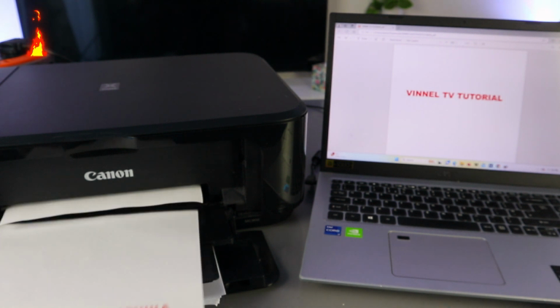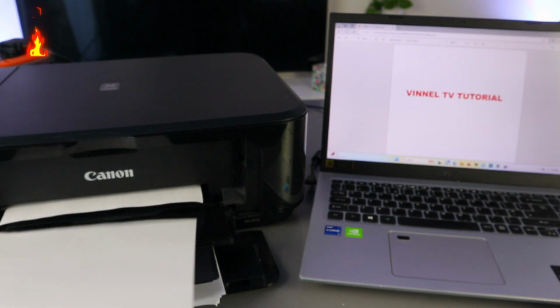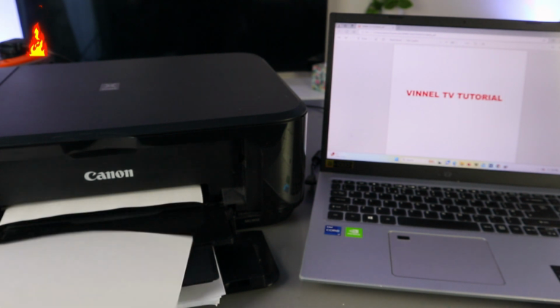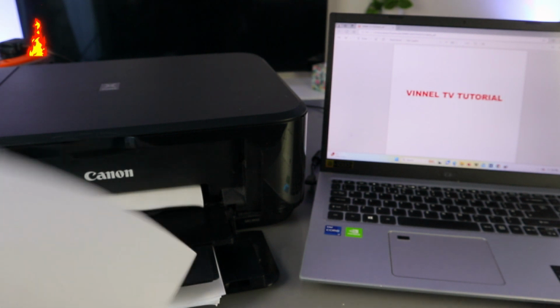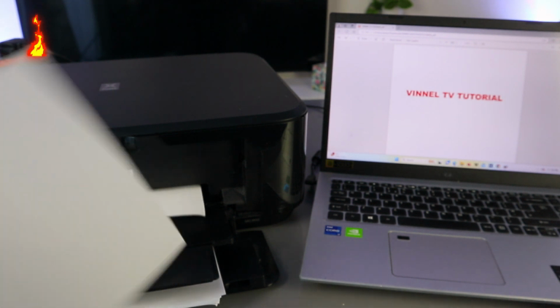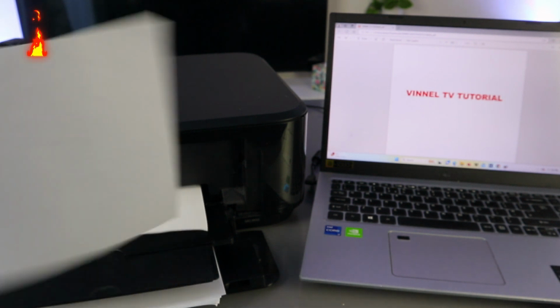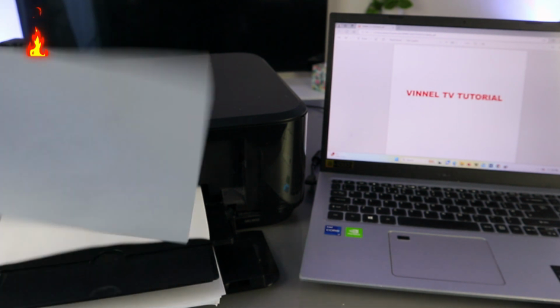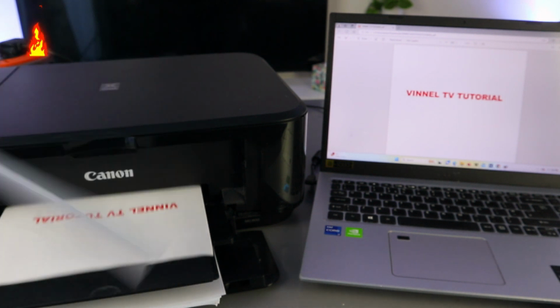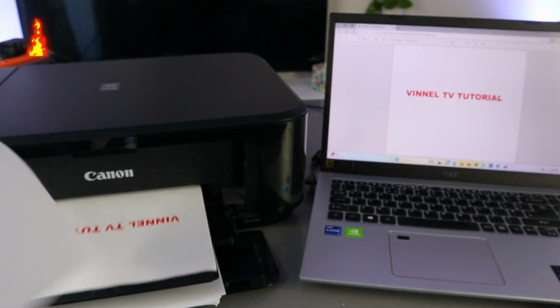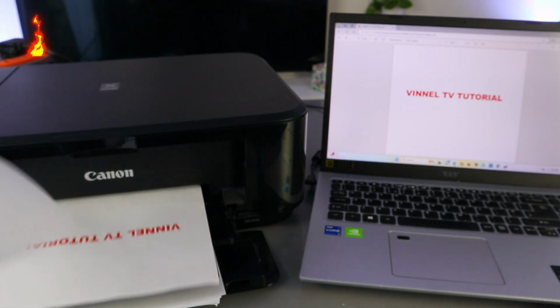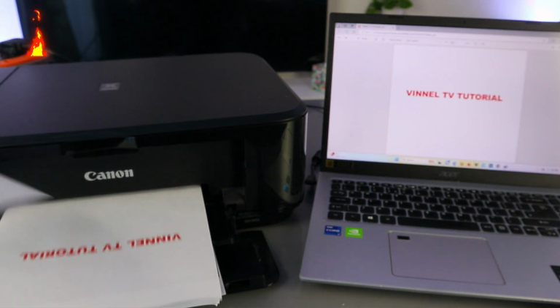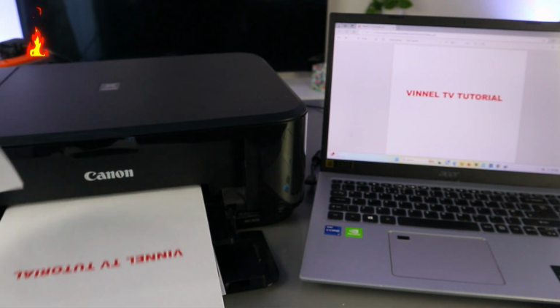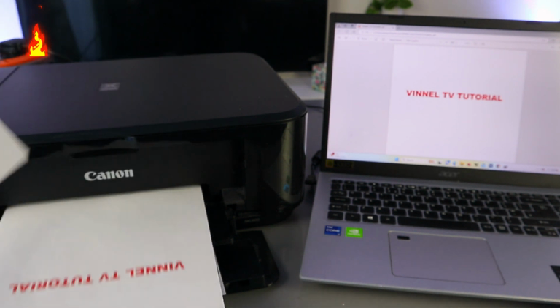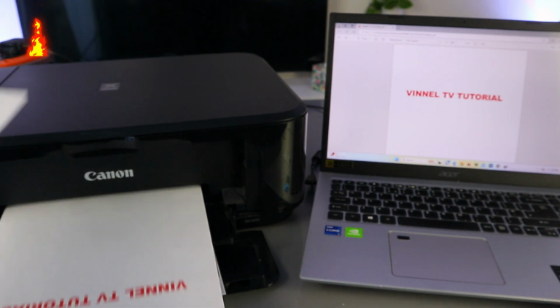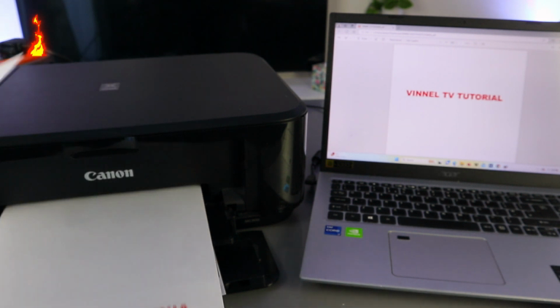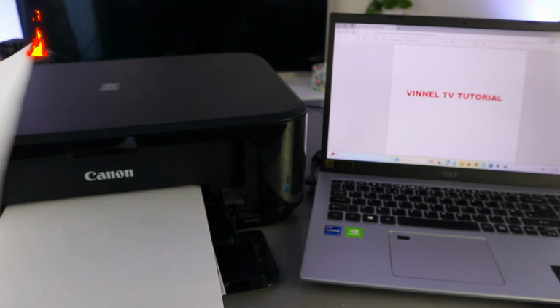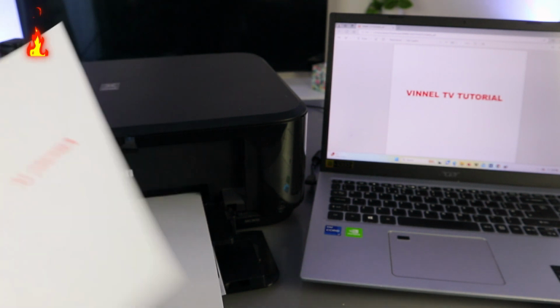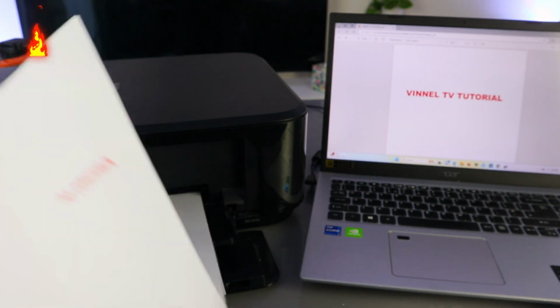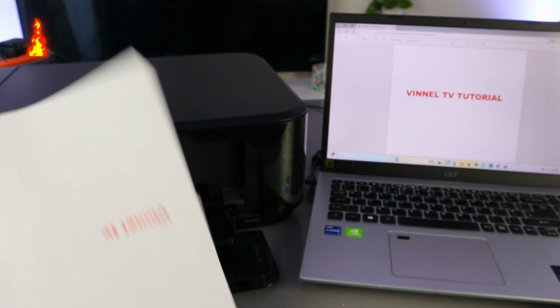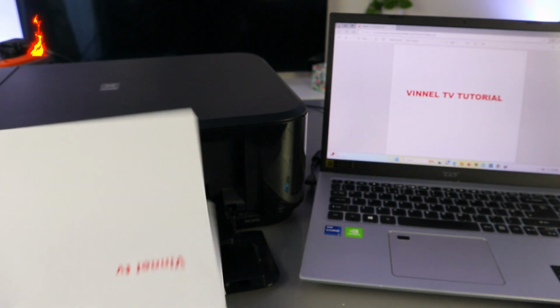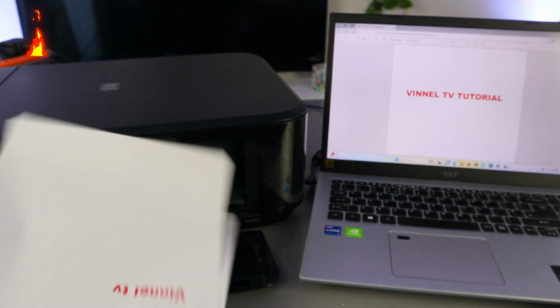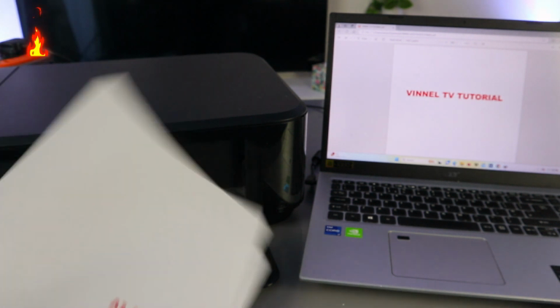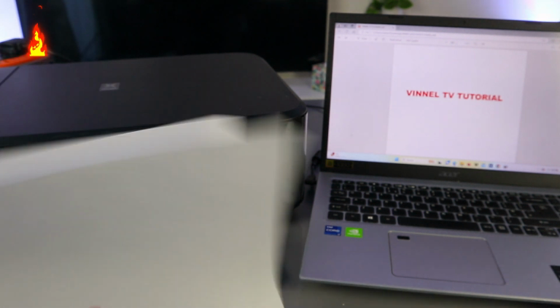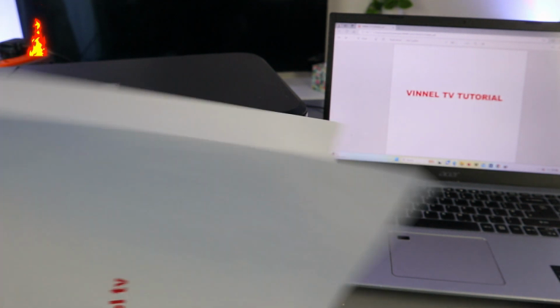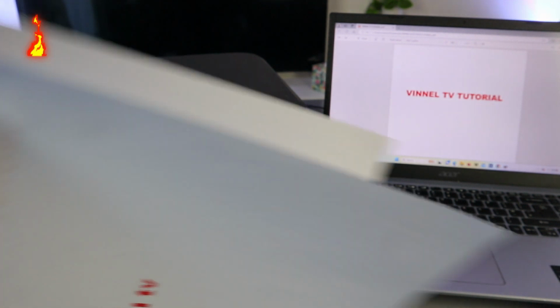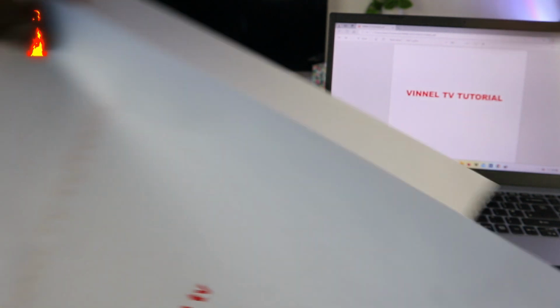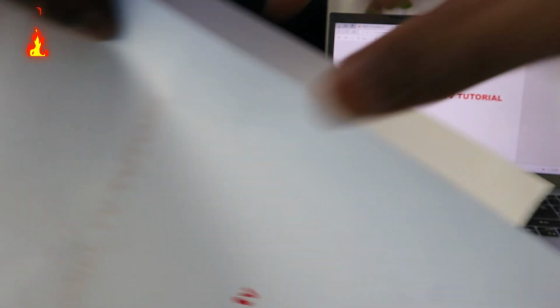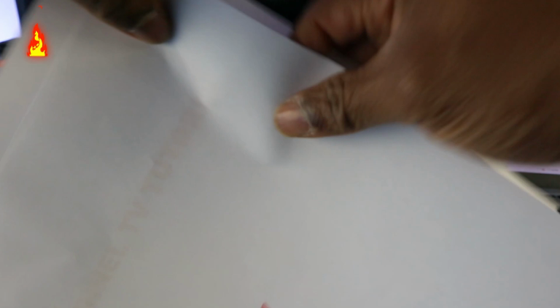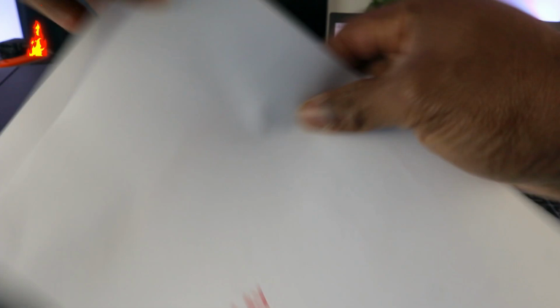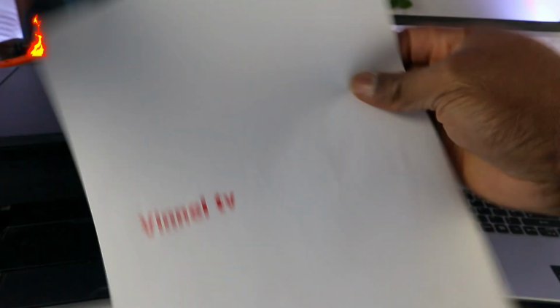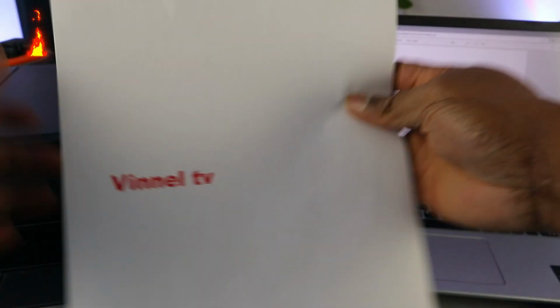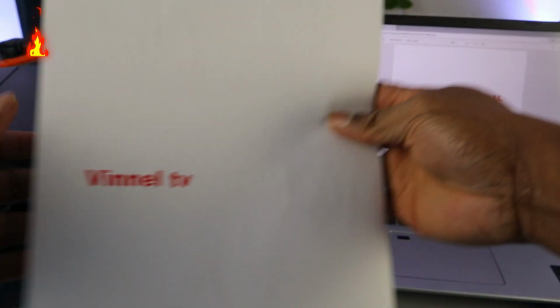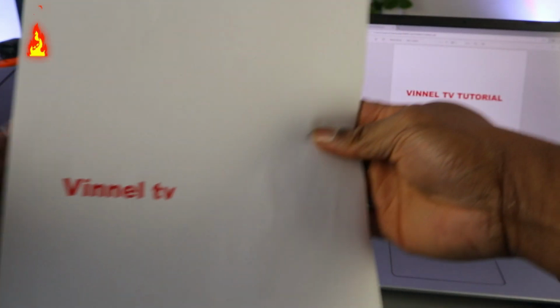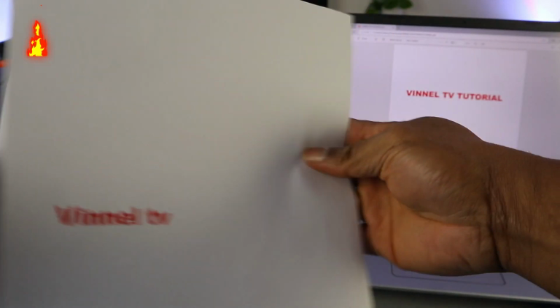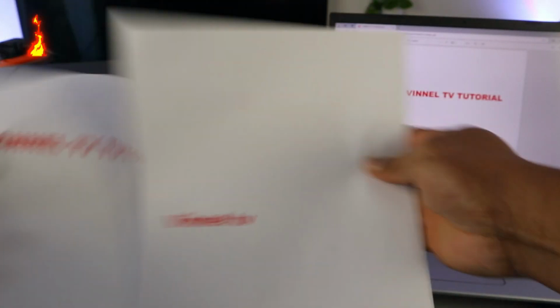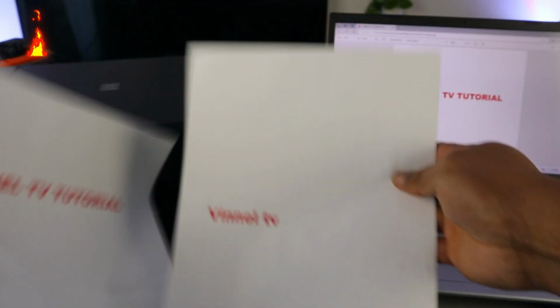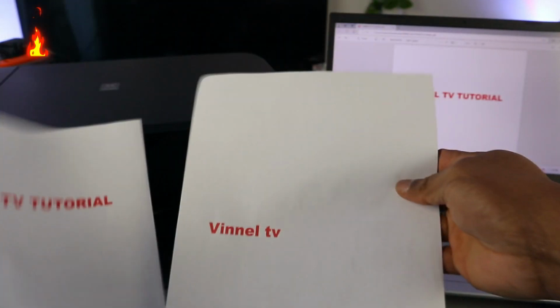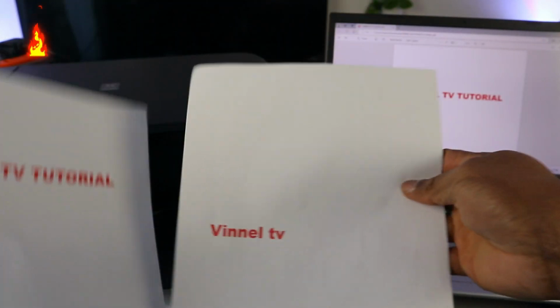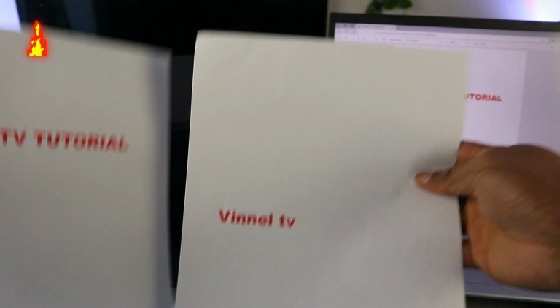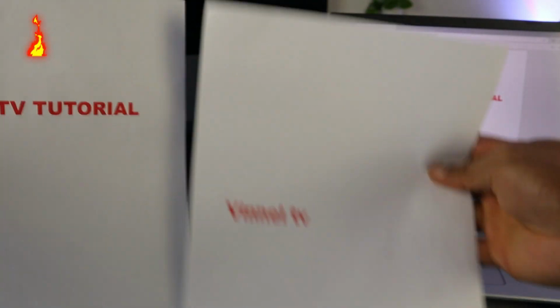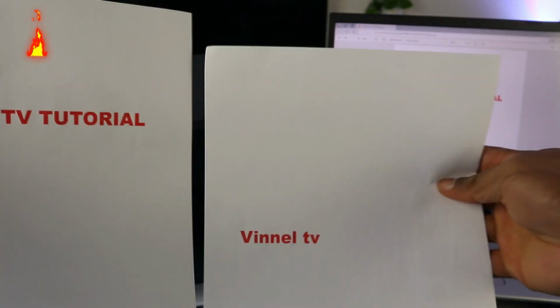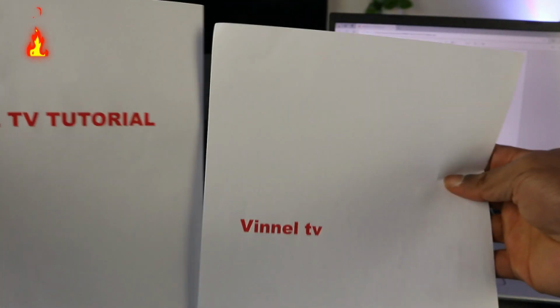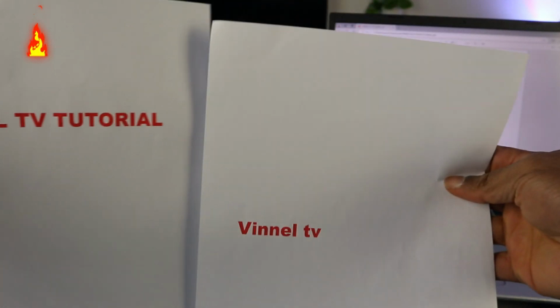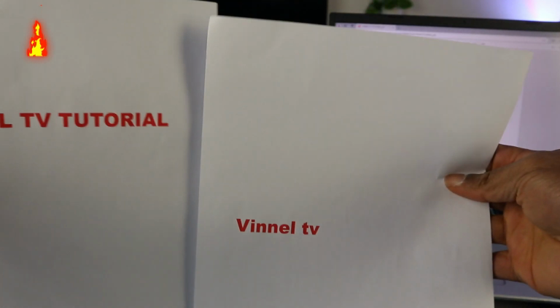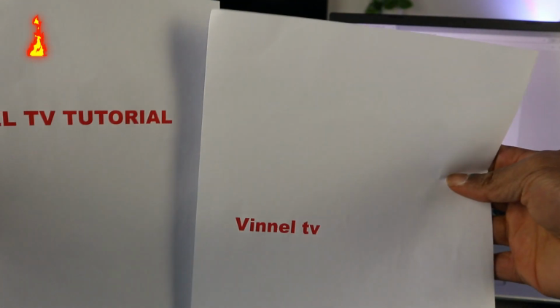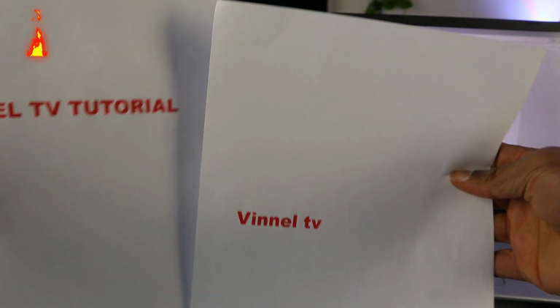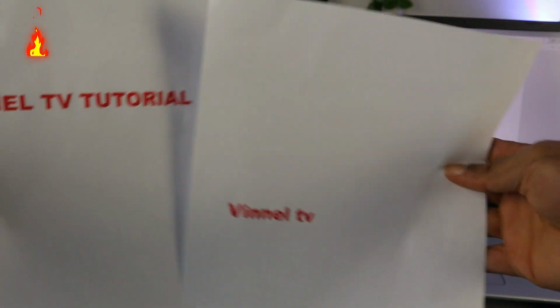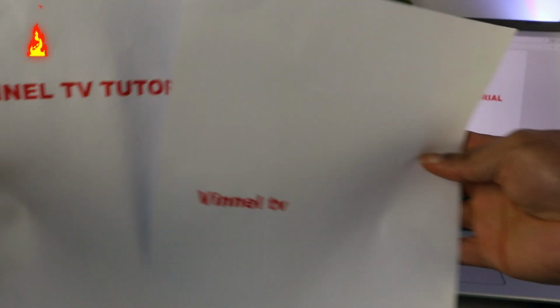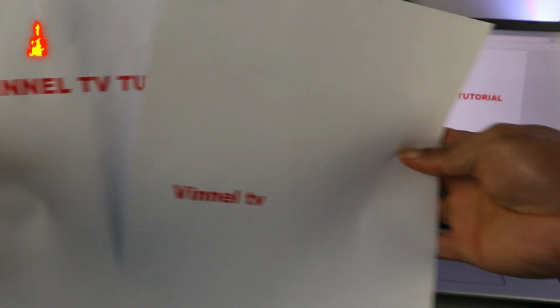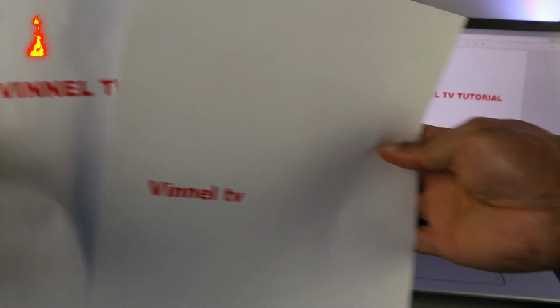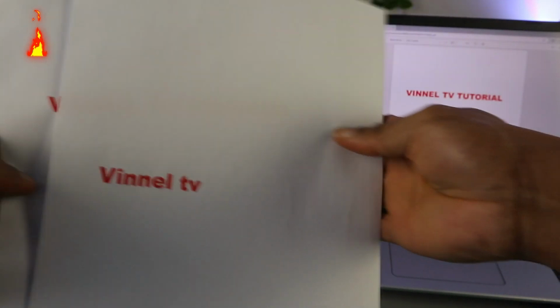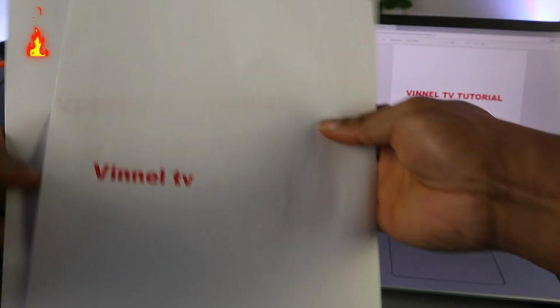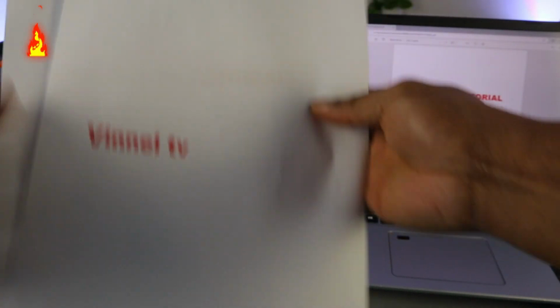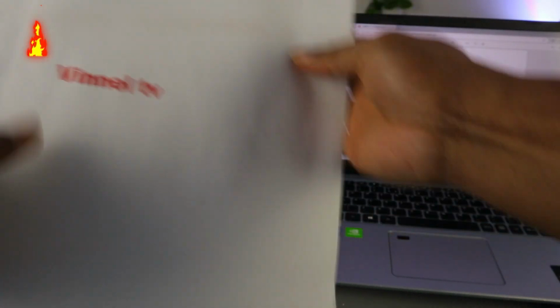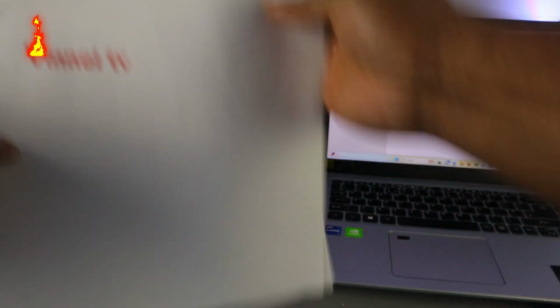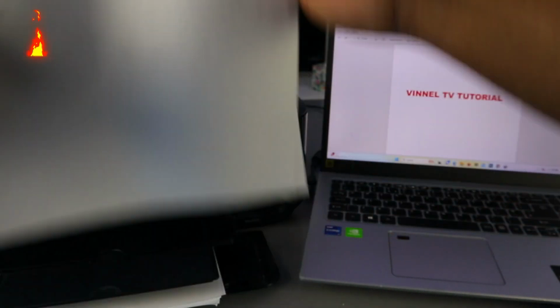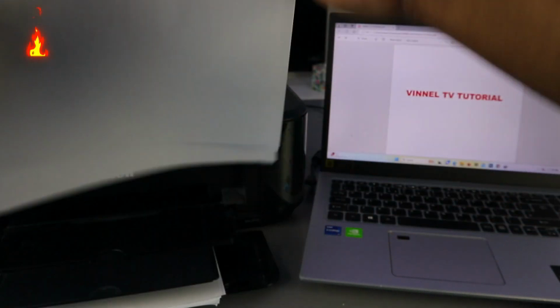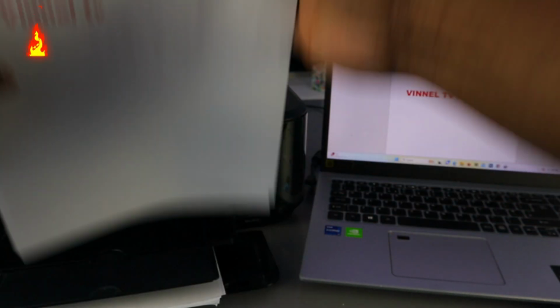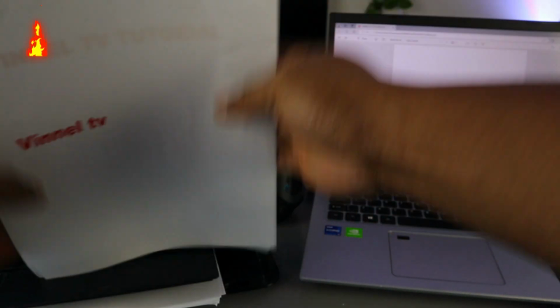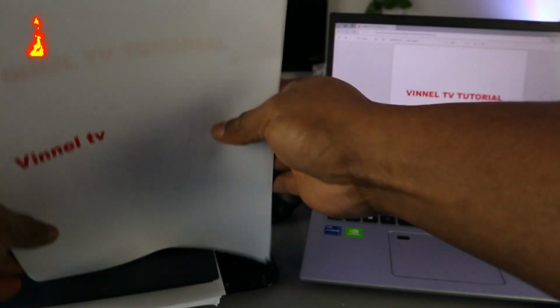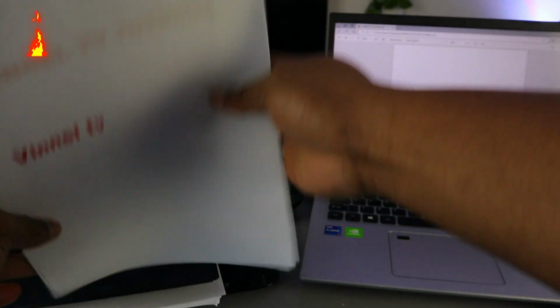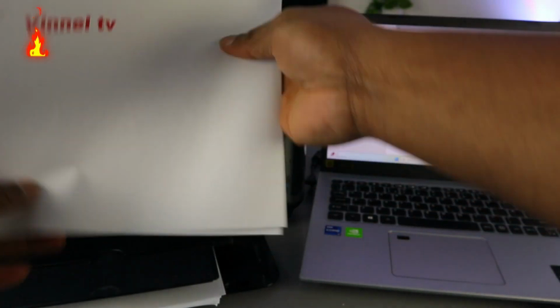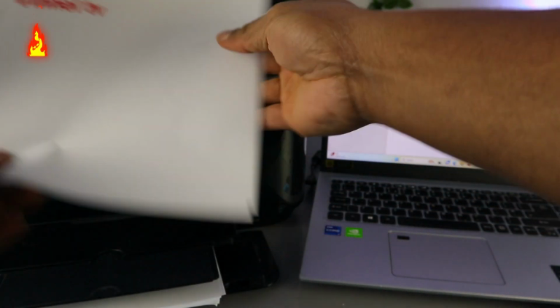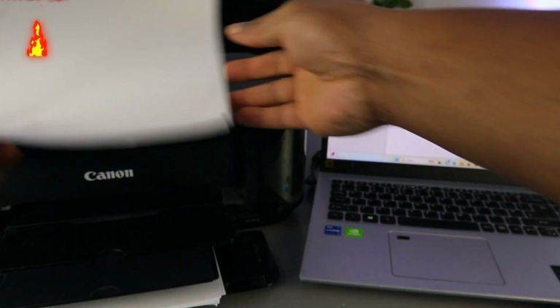This is the first page printed, and this is the second one. This is the document we printed out.